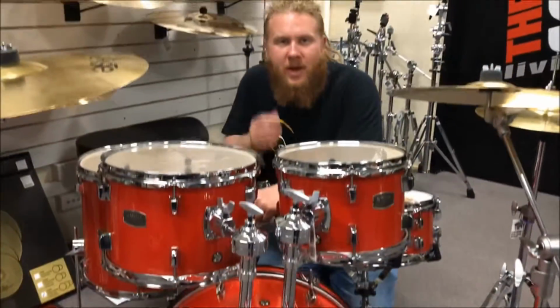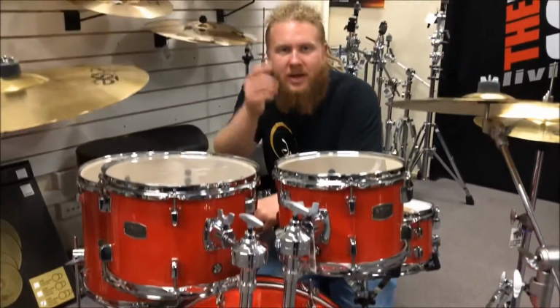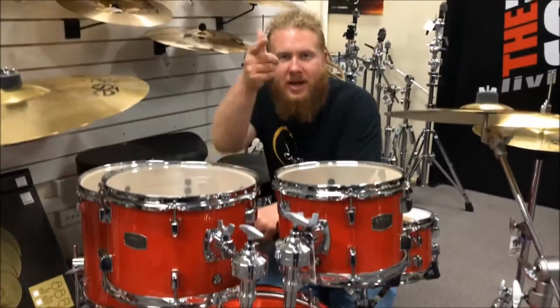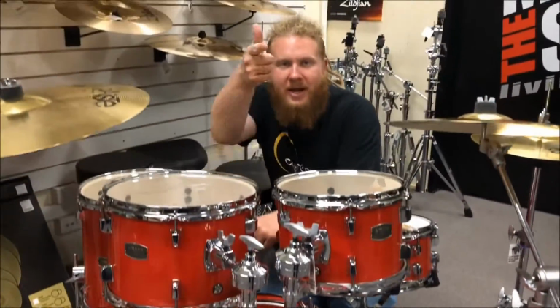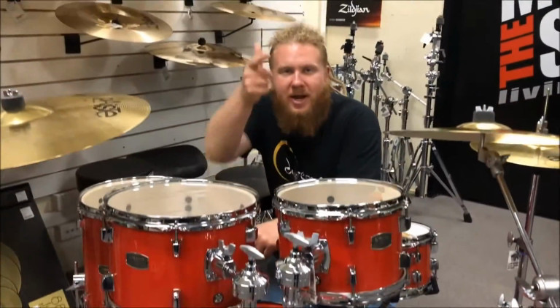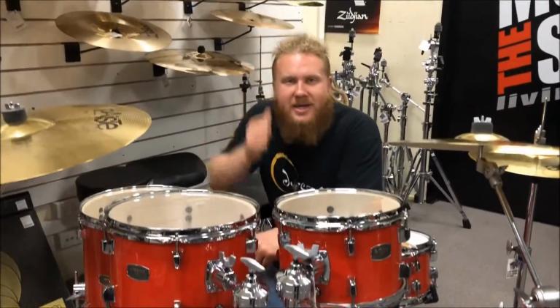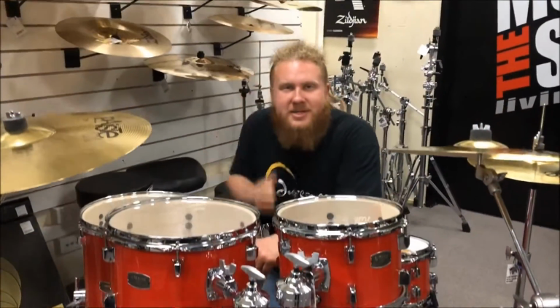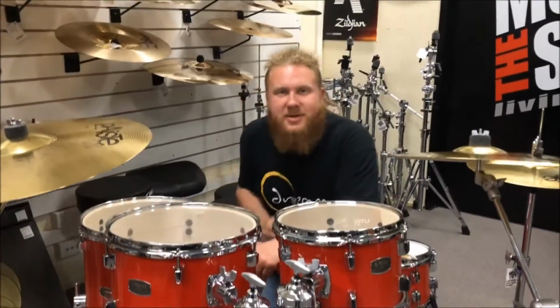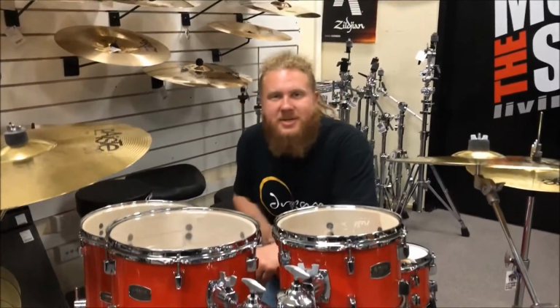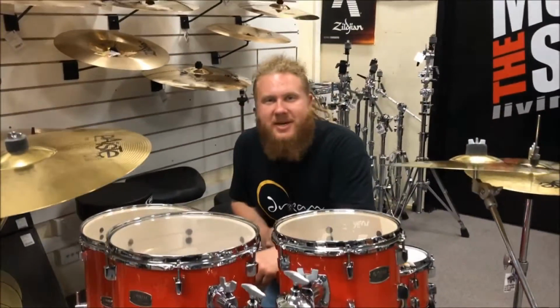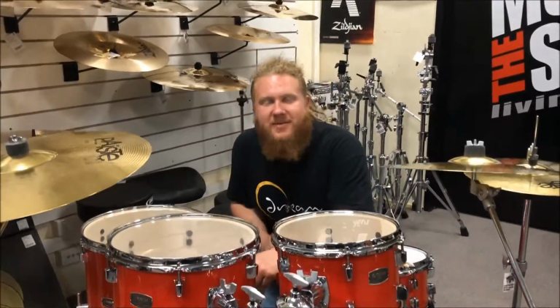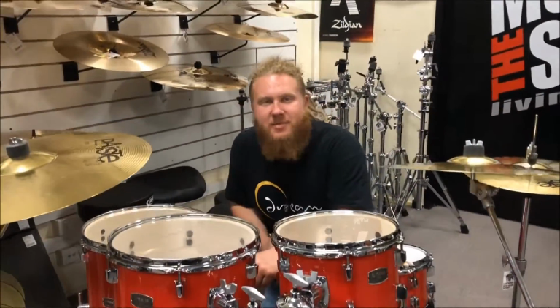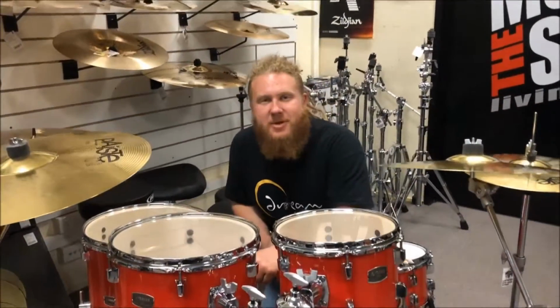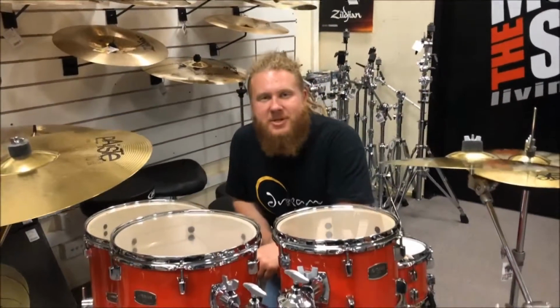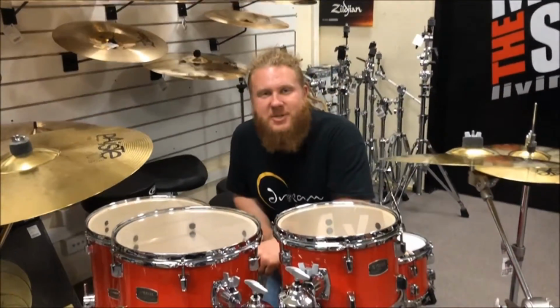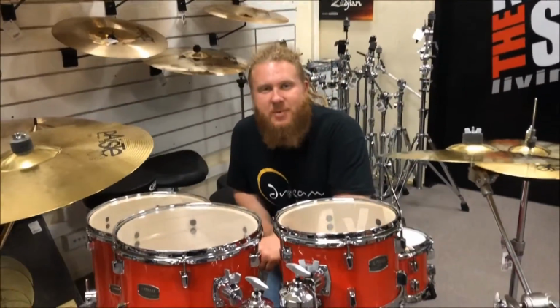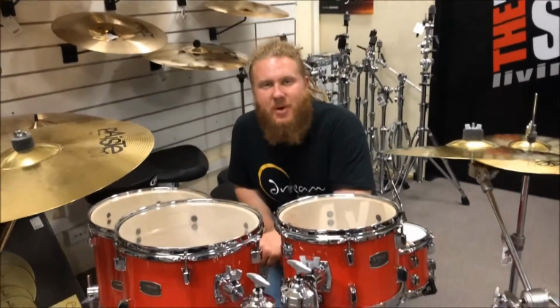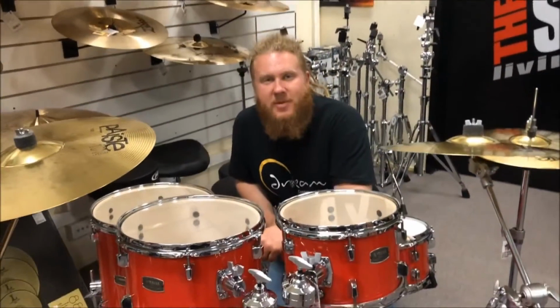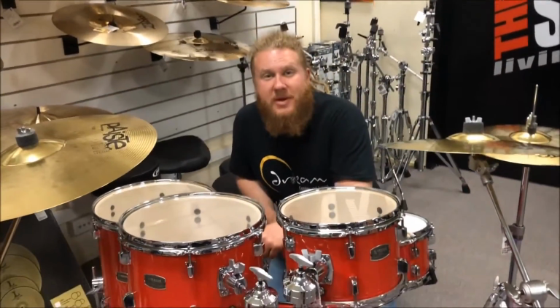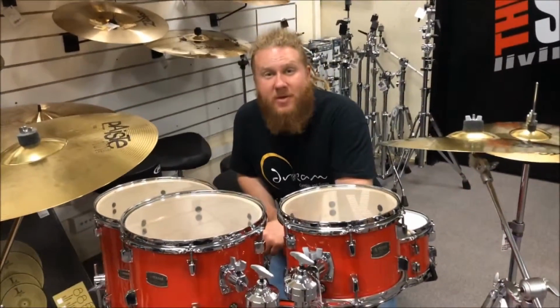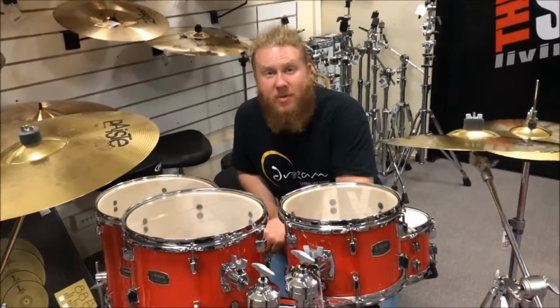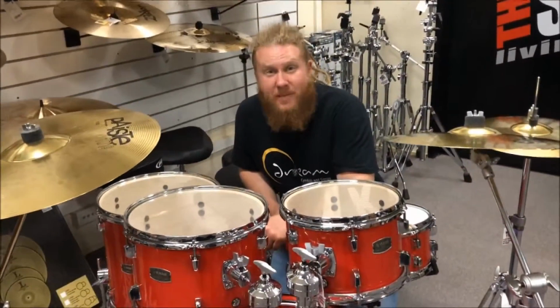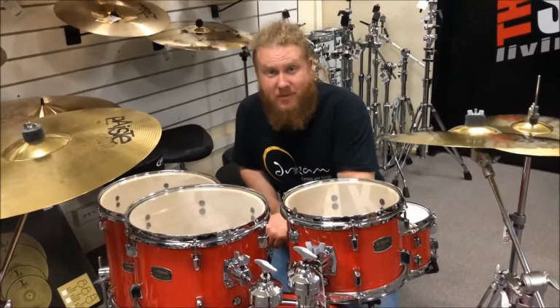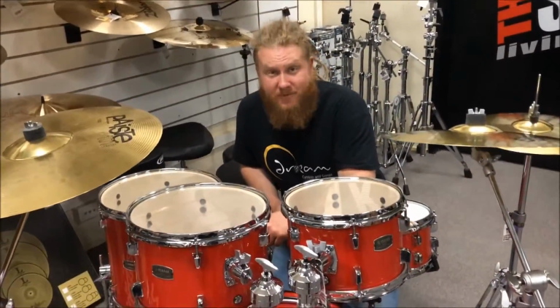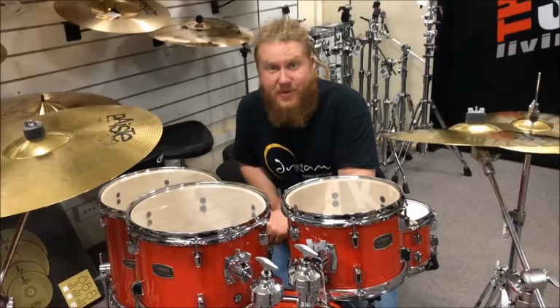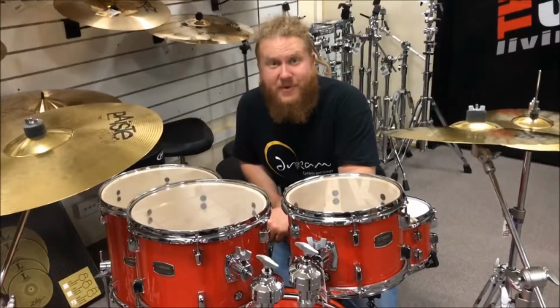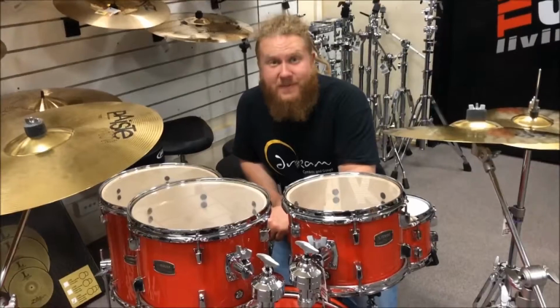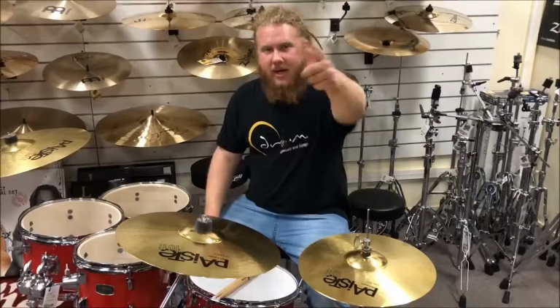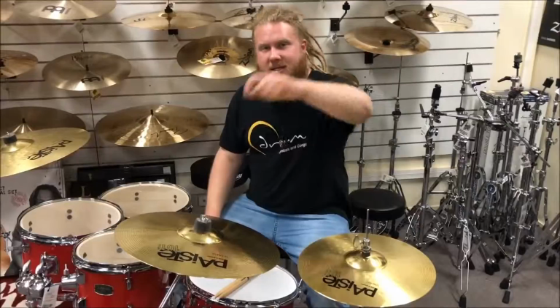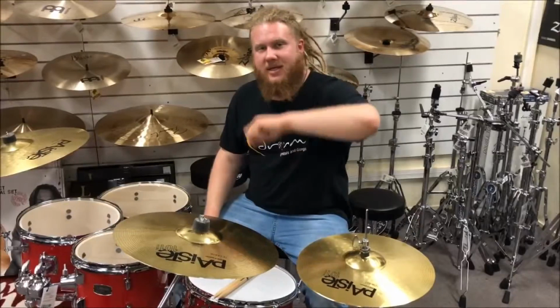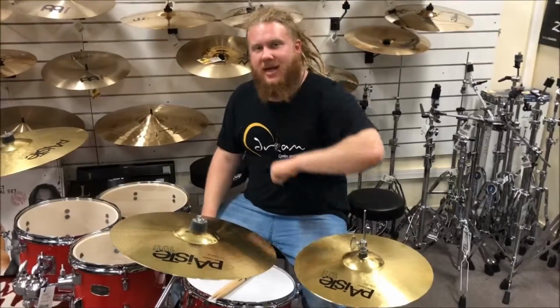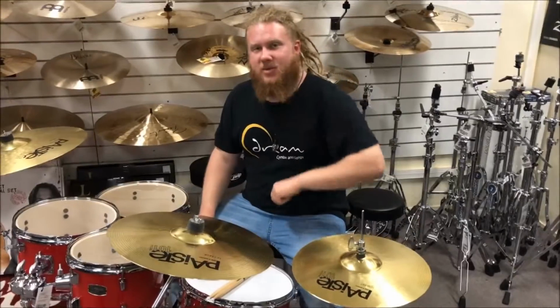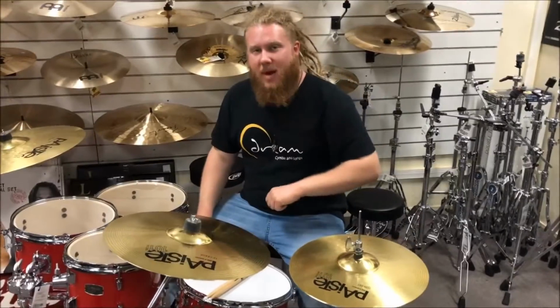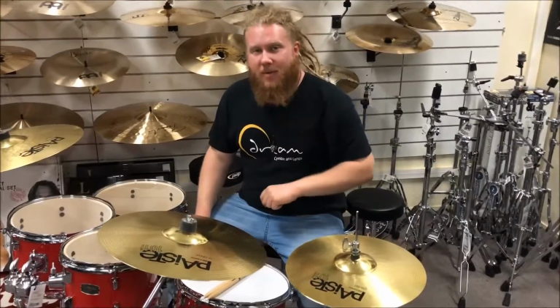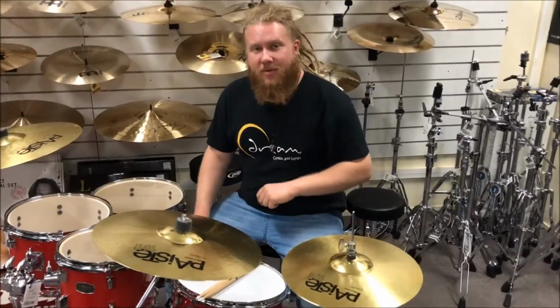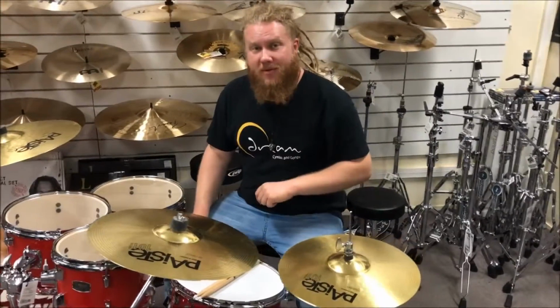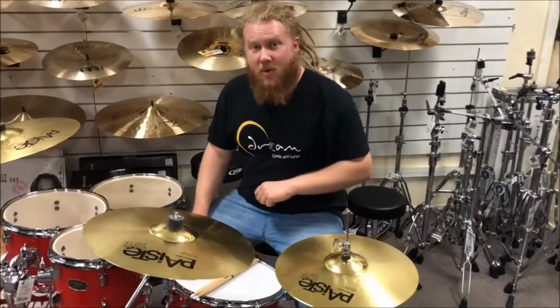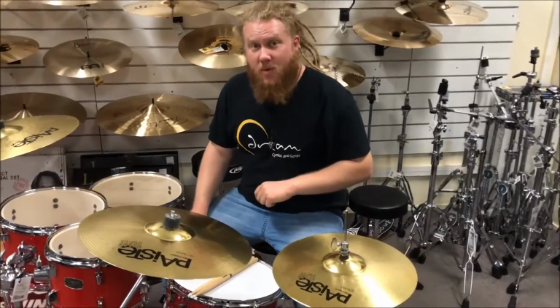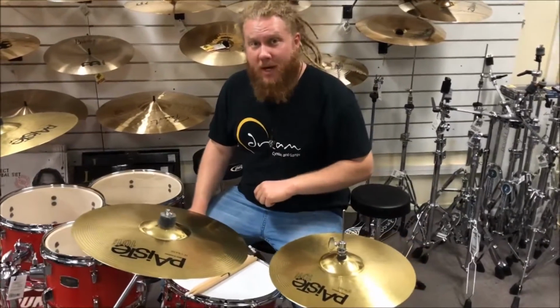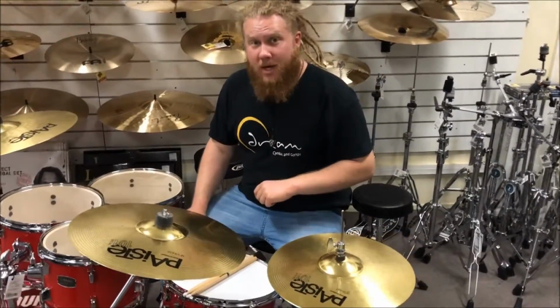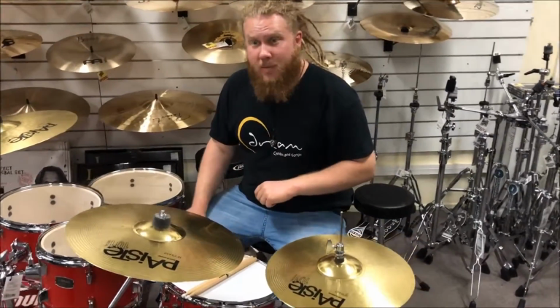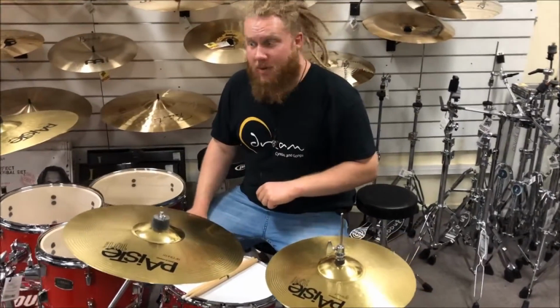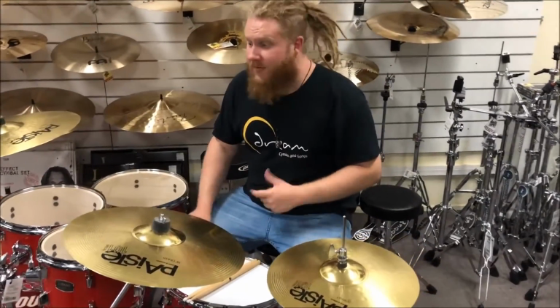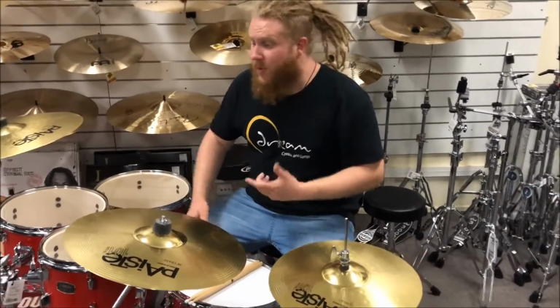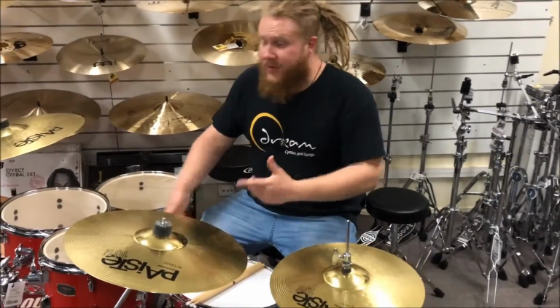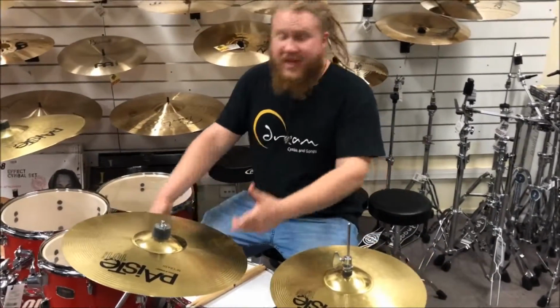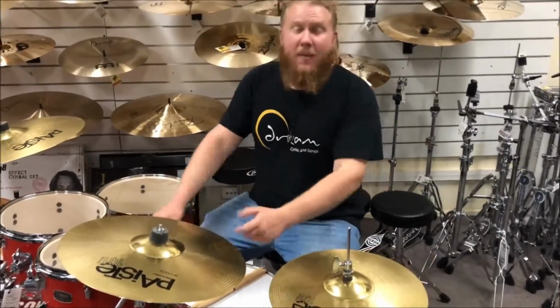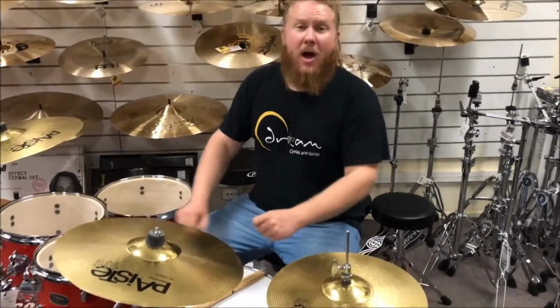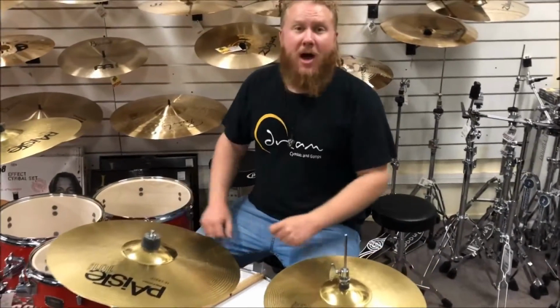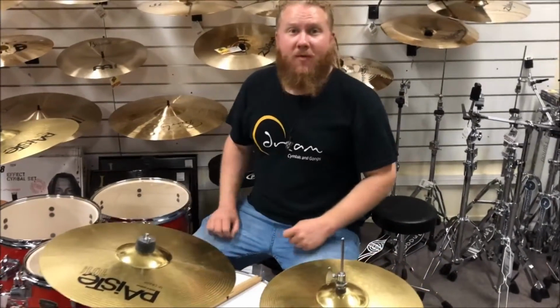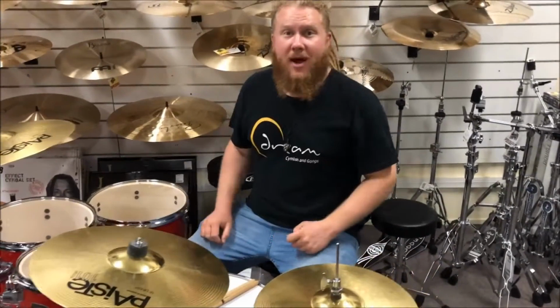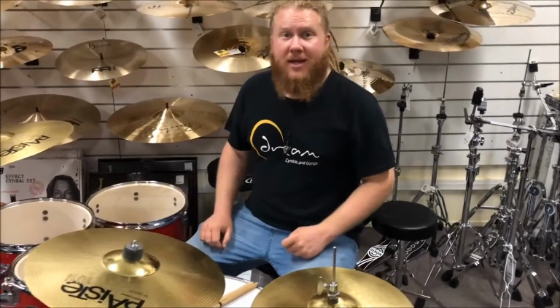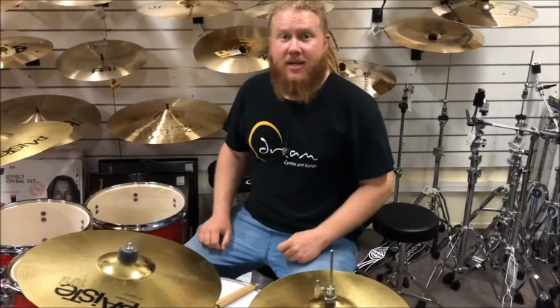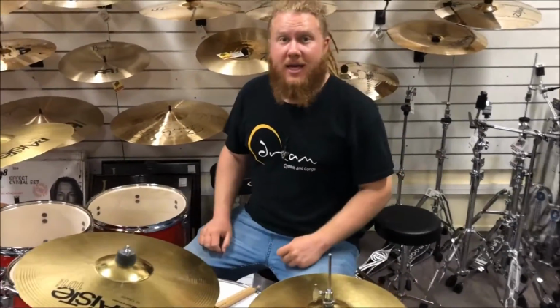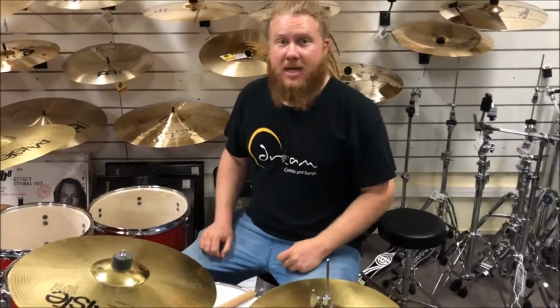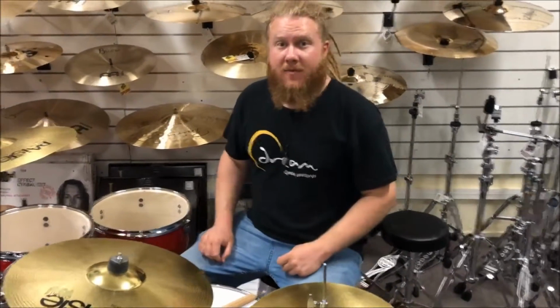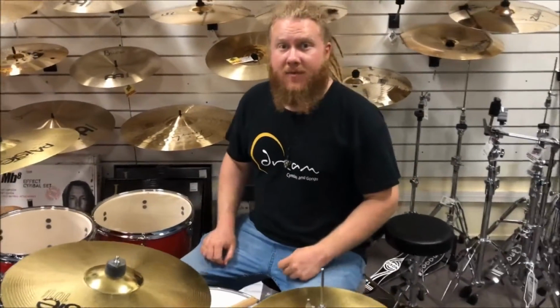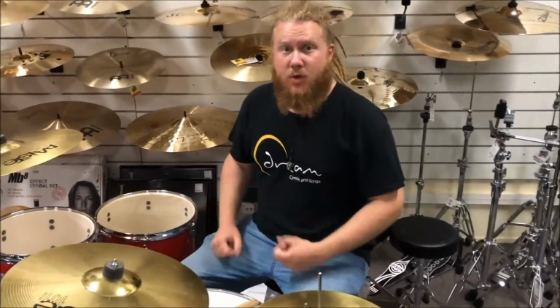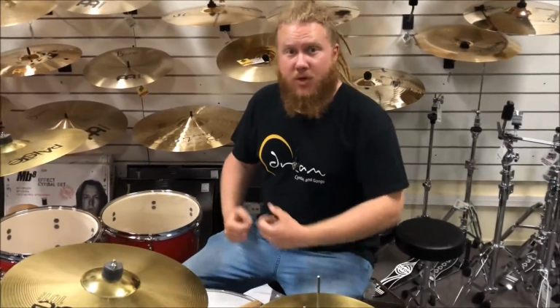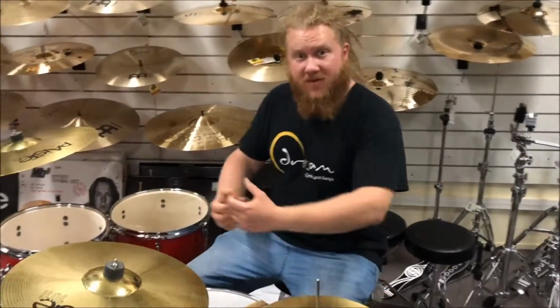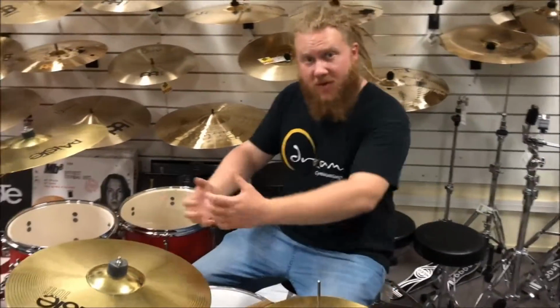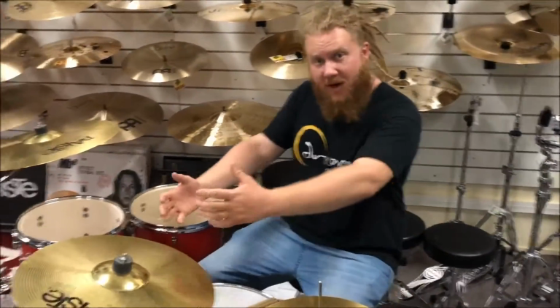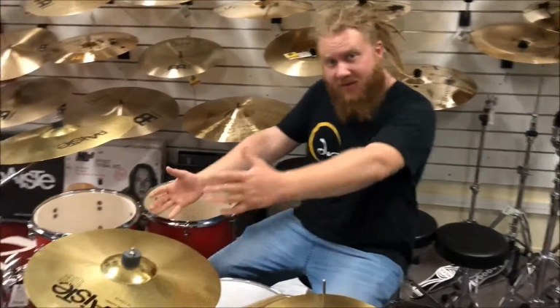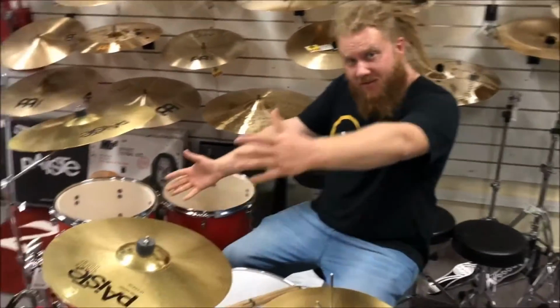G'day guys, Chris here from MusicSpot with another Rapid Review. In today's Rapid Review we're going to be reviewing the Yamaha Riding Kit in Fusion sizes.